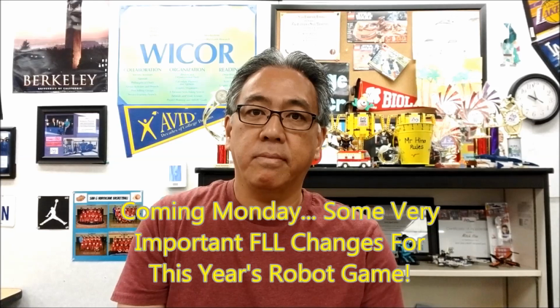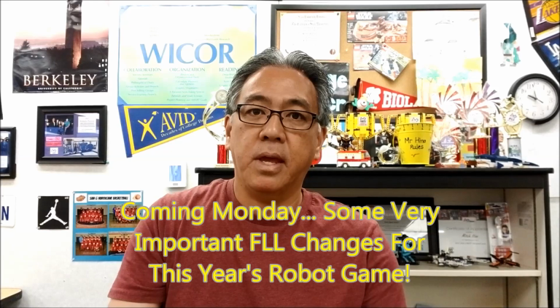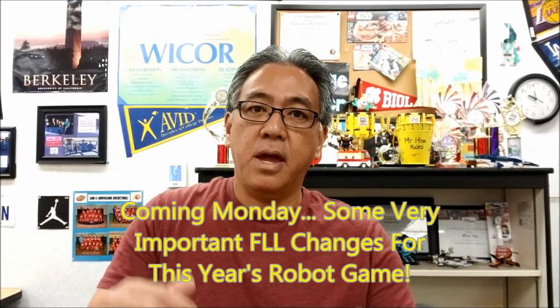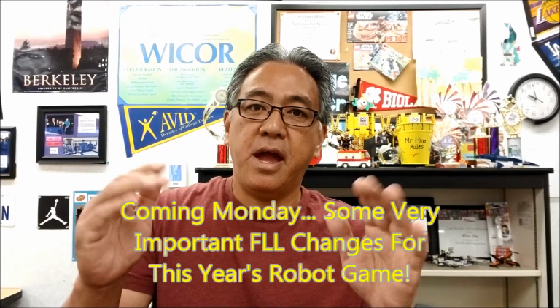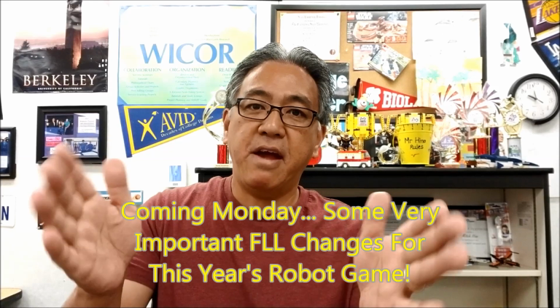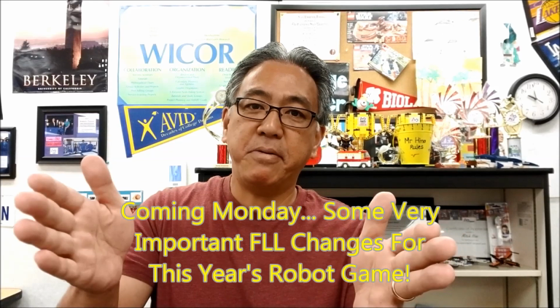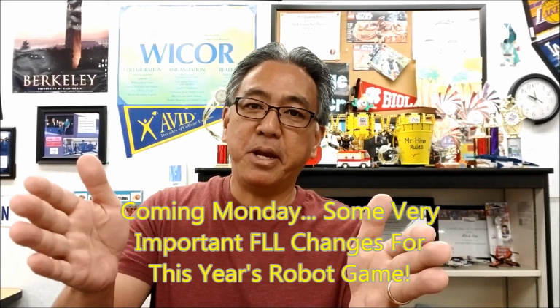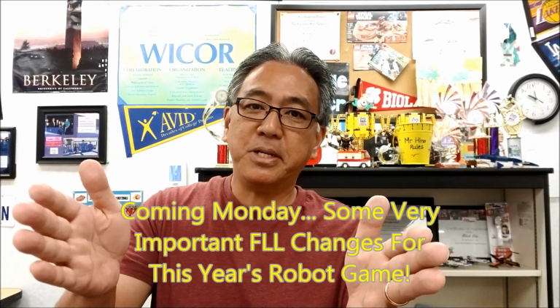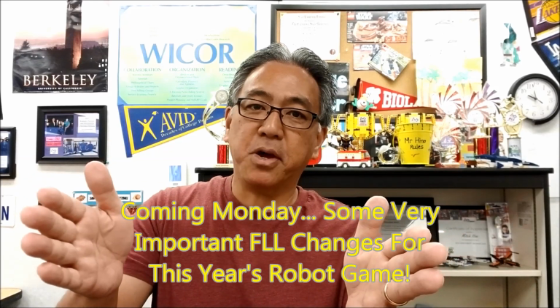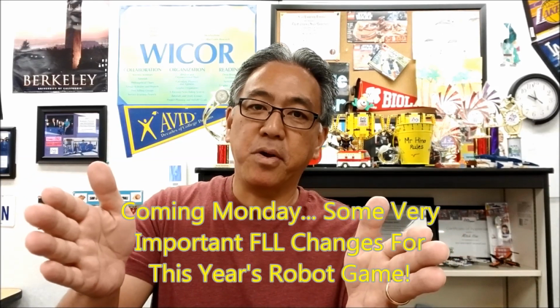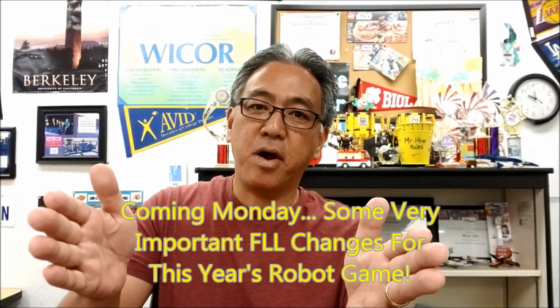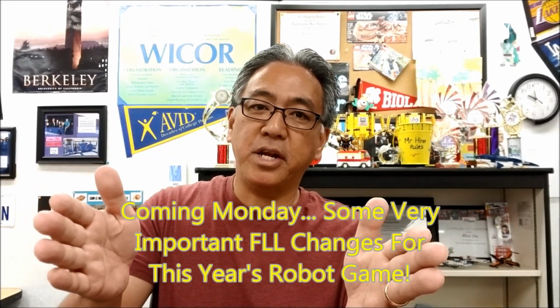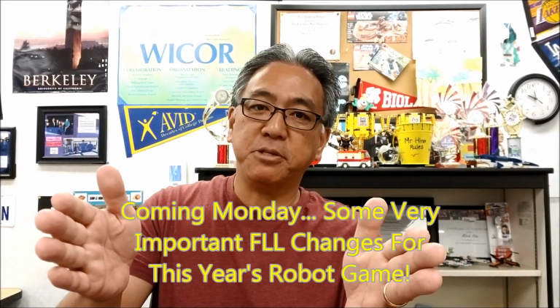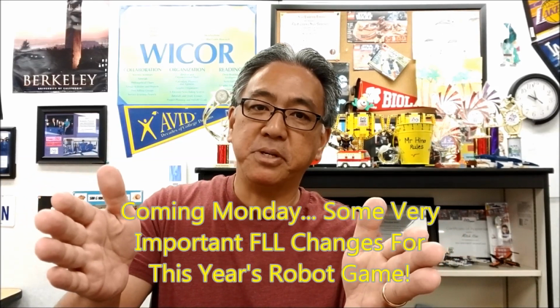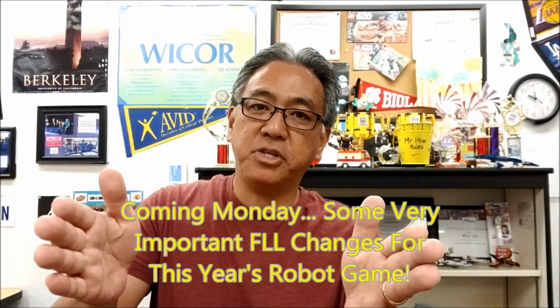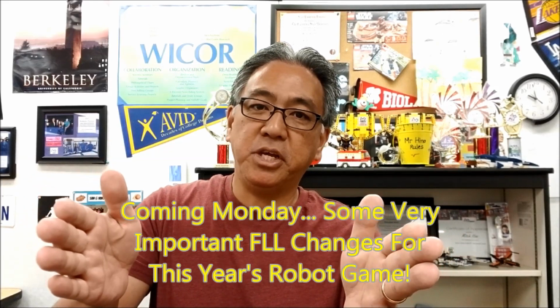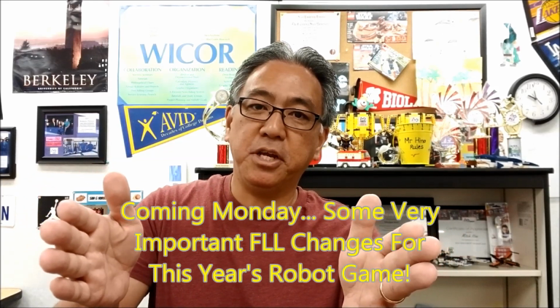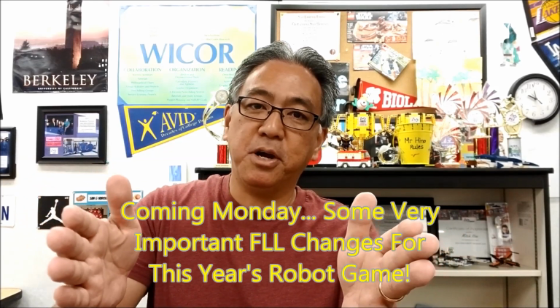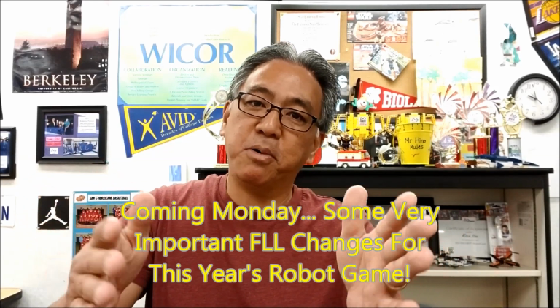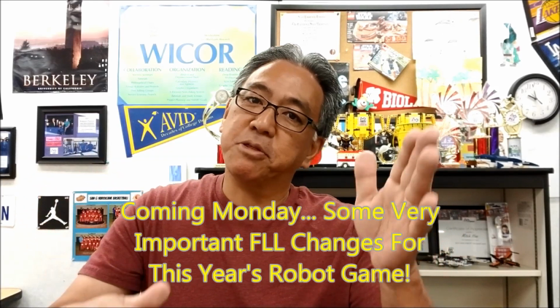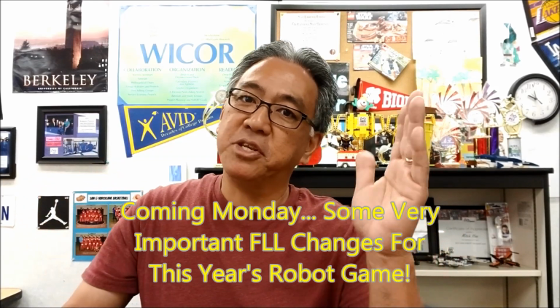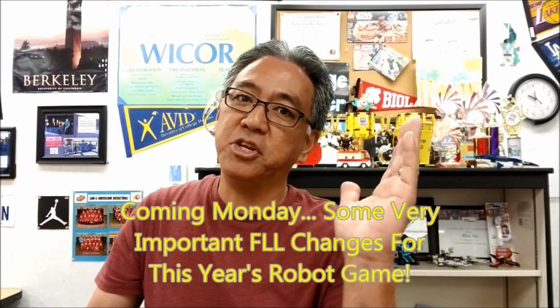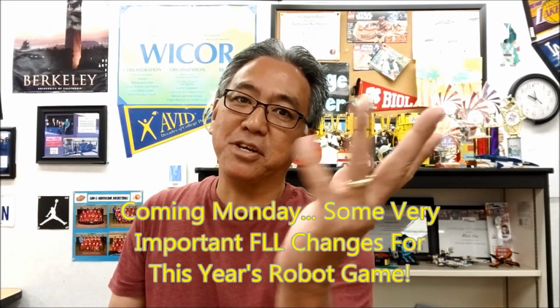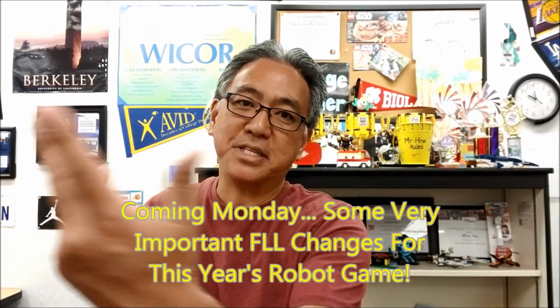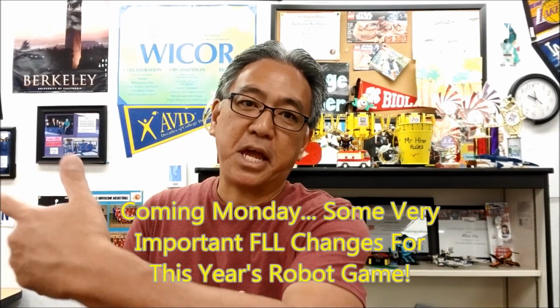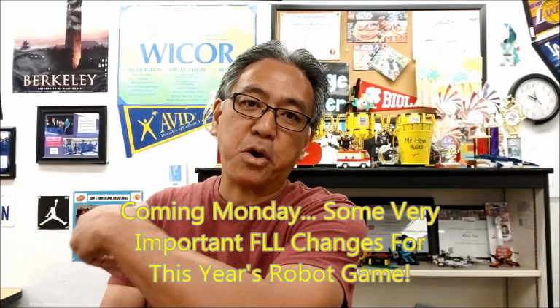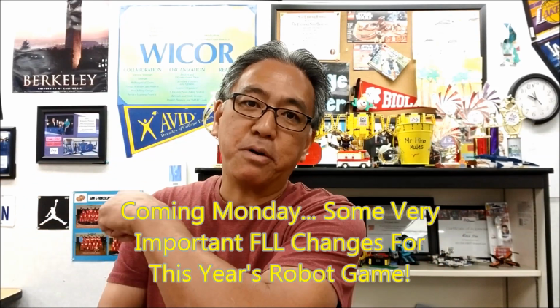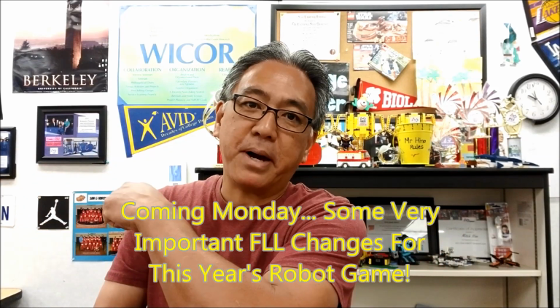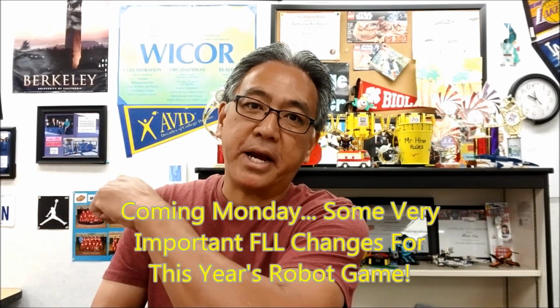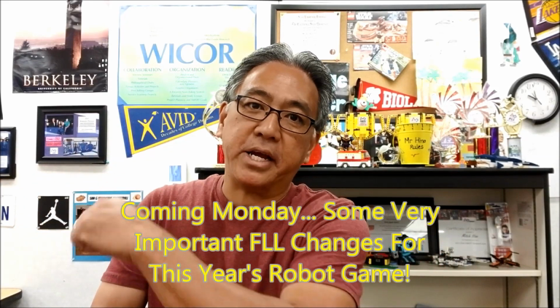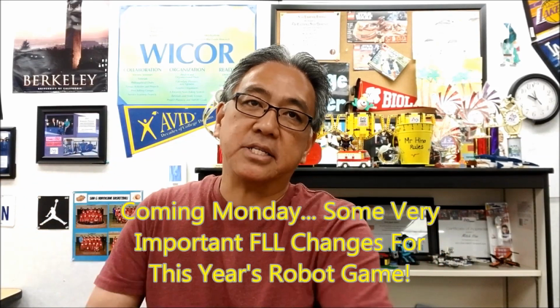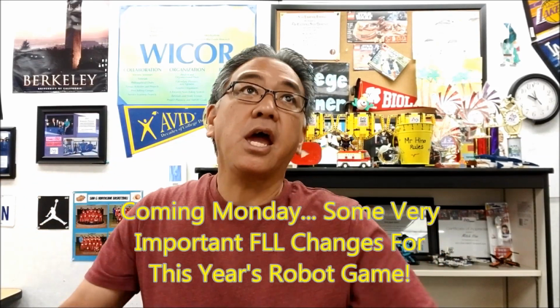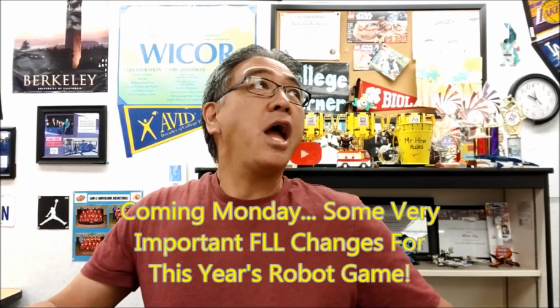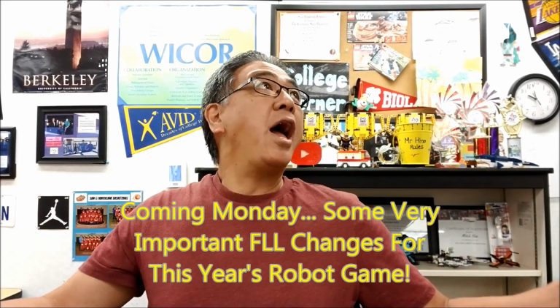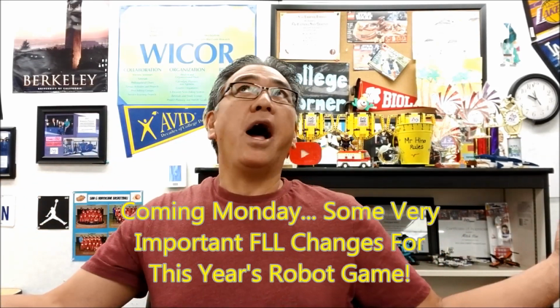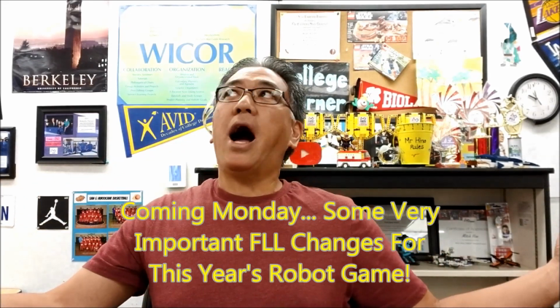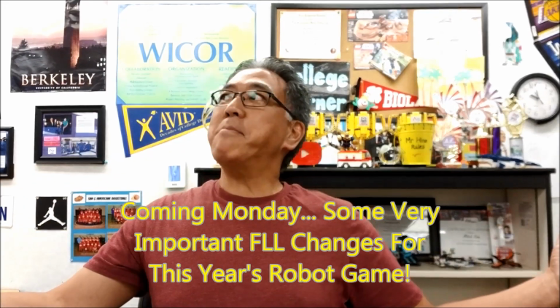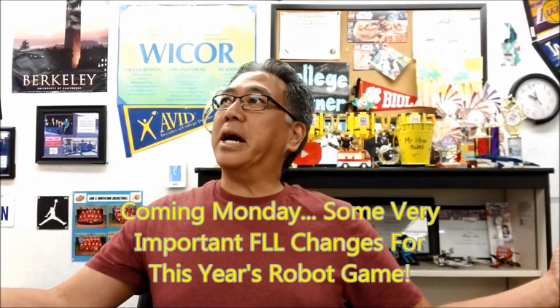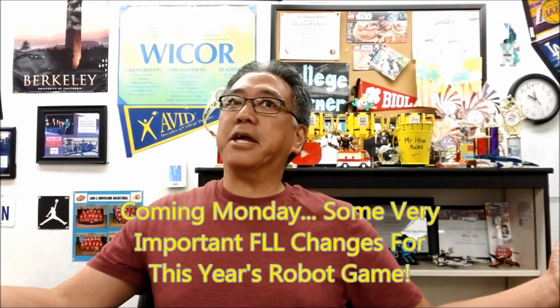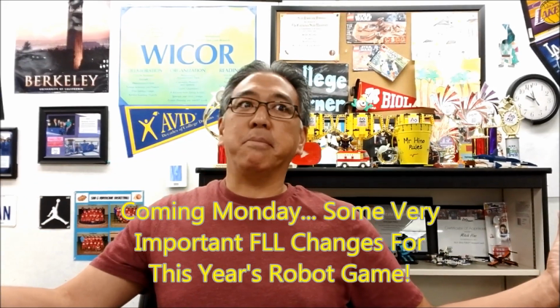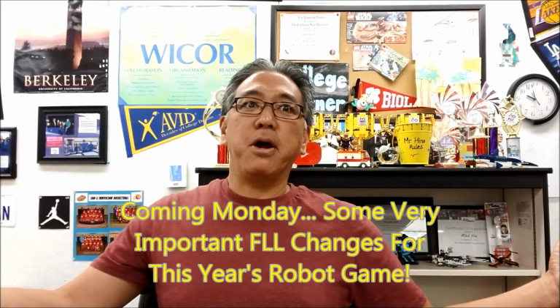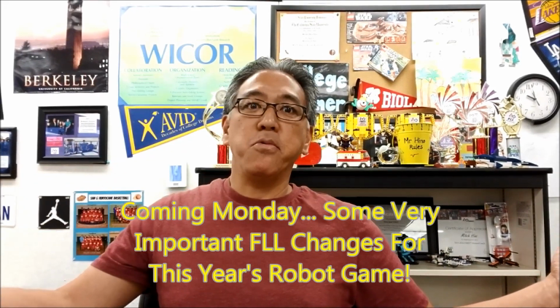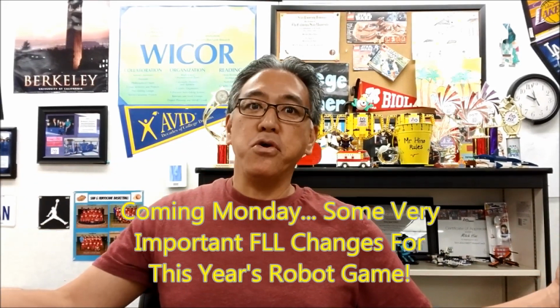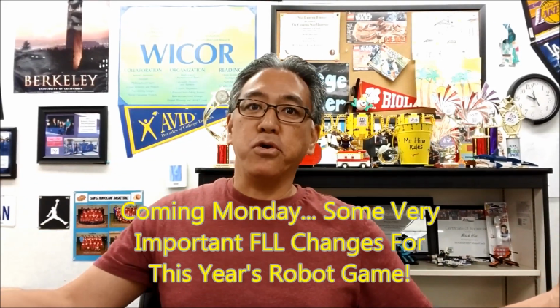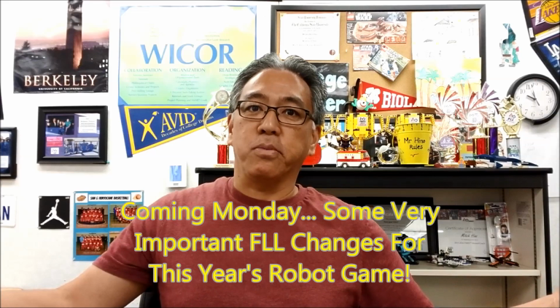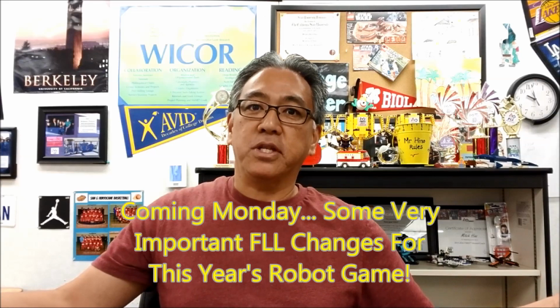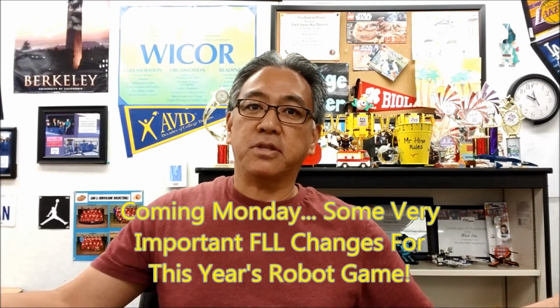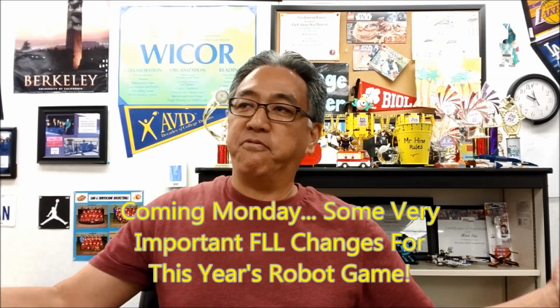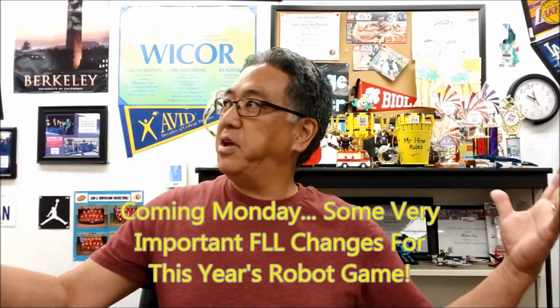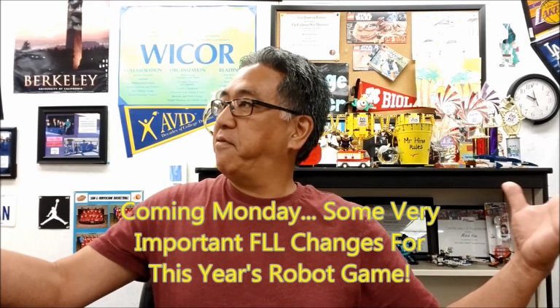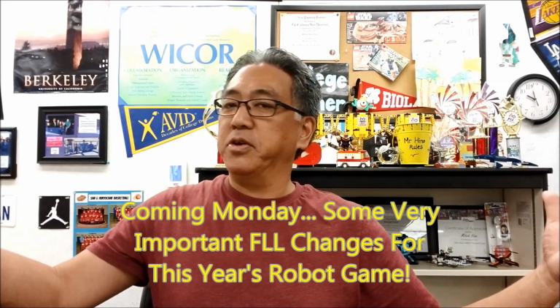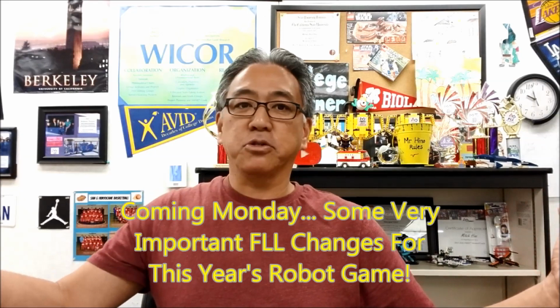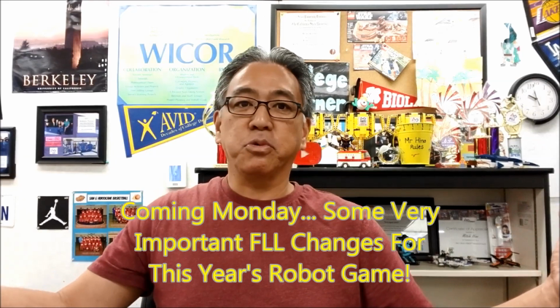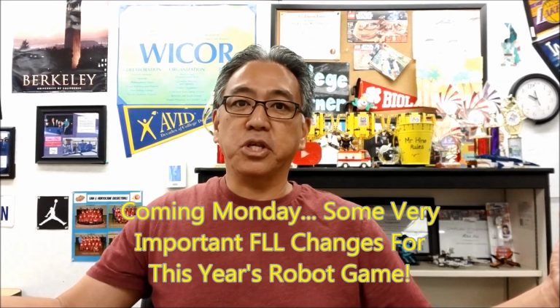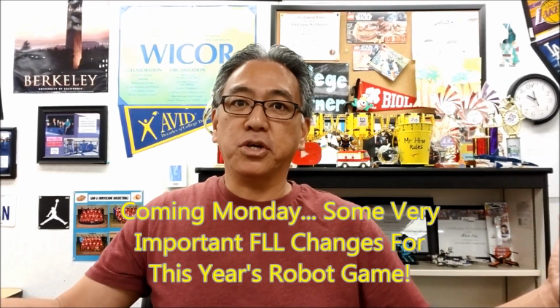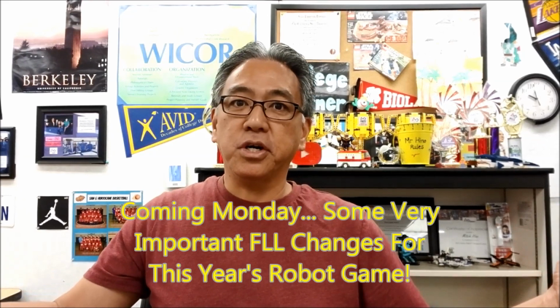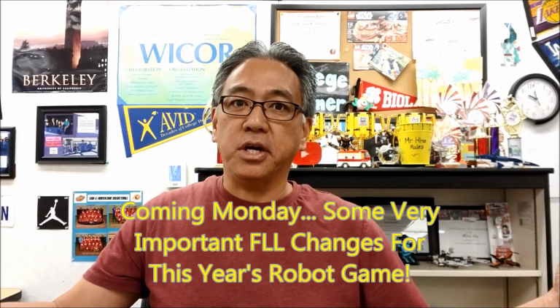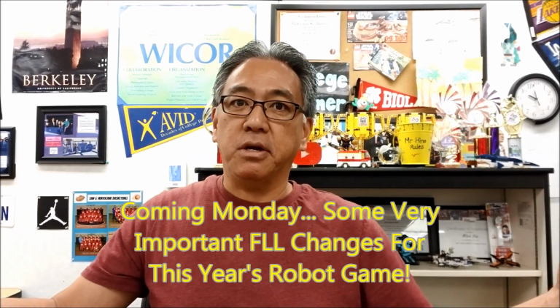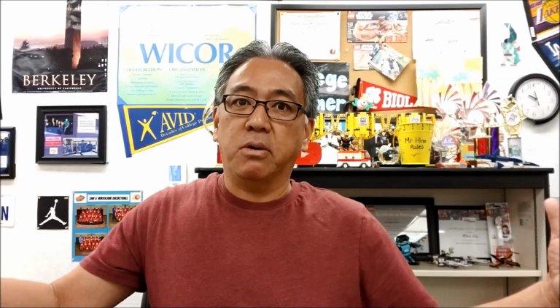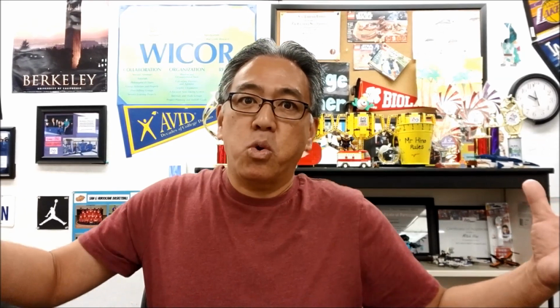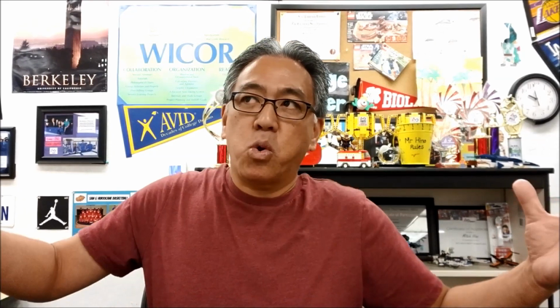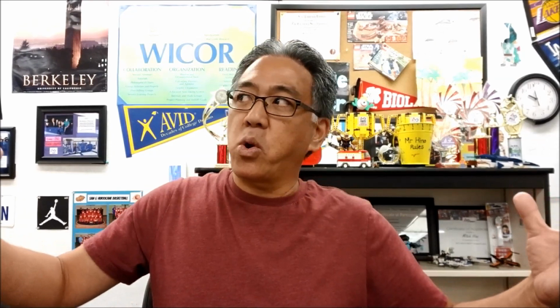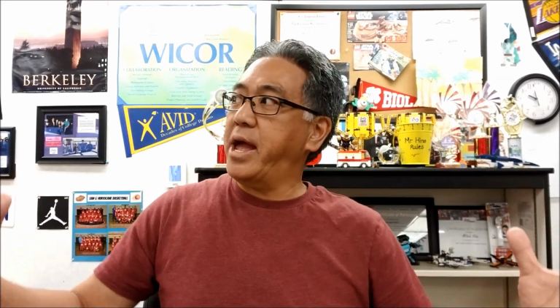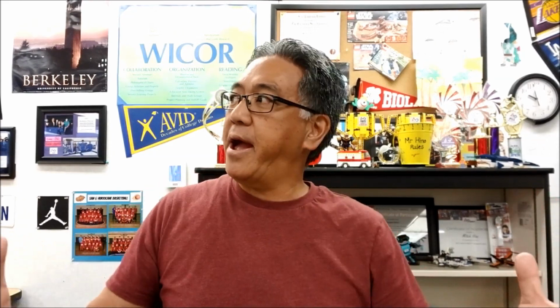Hey everybody, what's going on? It's Mr. Hino with Mr. Hino's Lego Robotics. I'm back in my room — it feels really good.